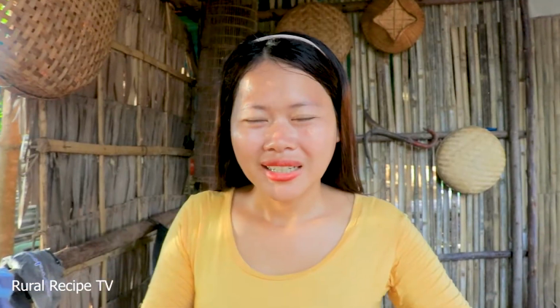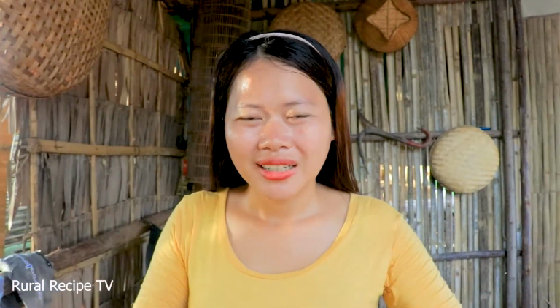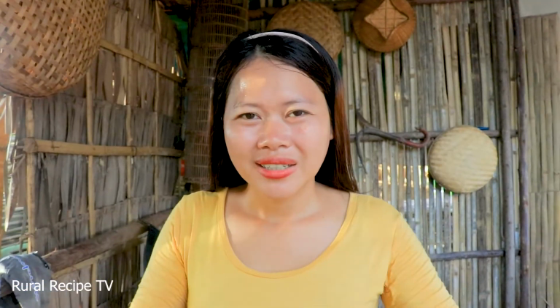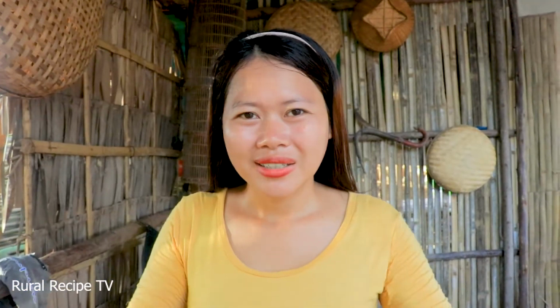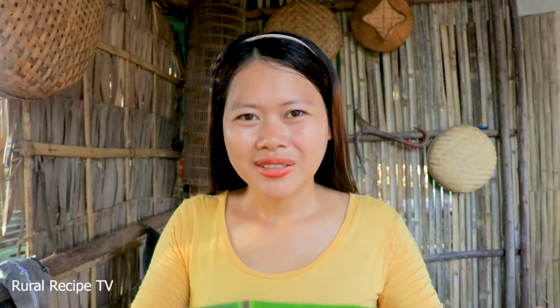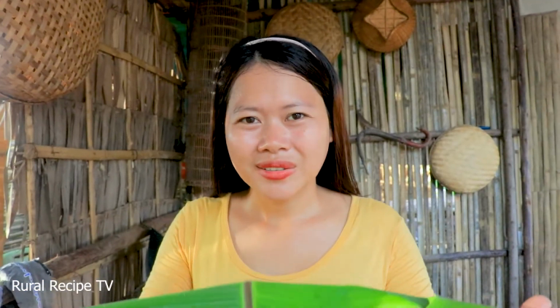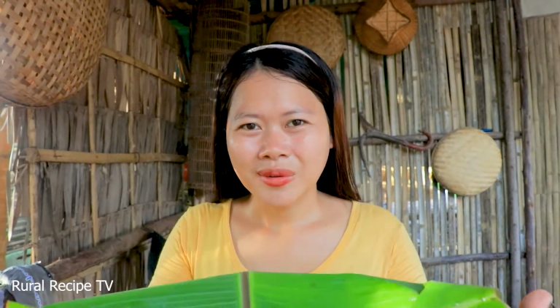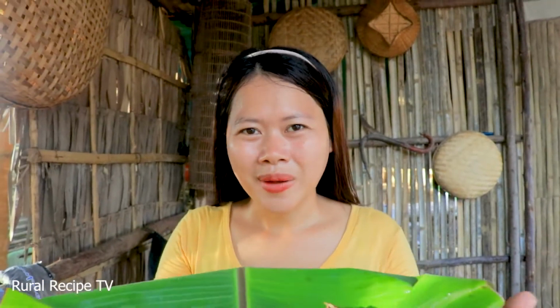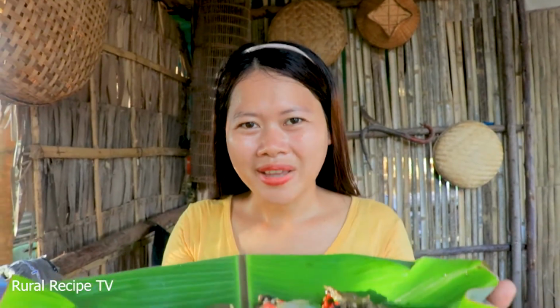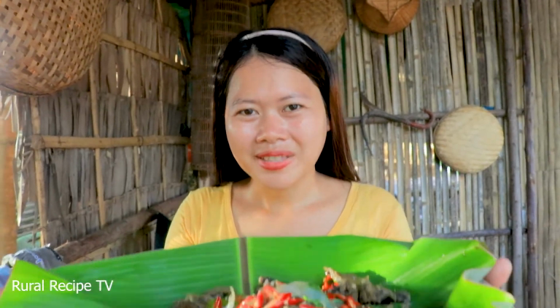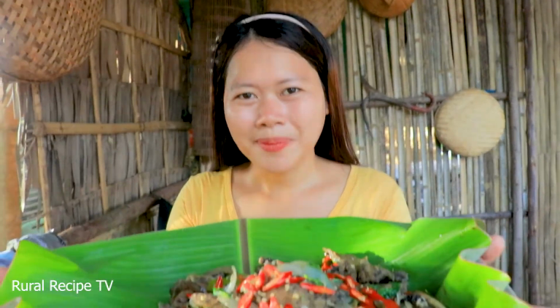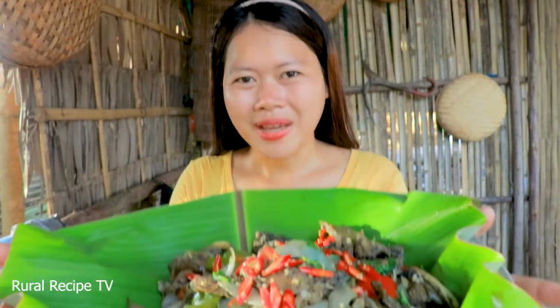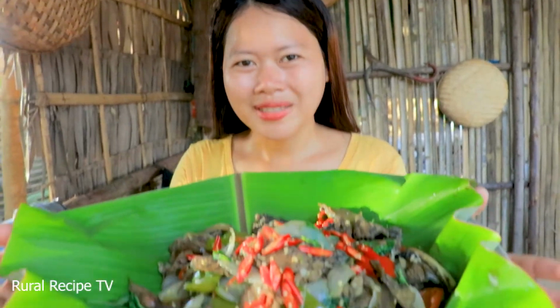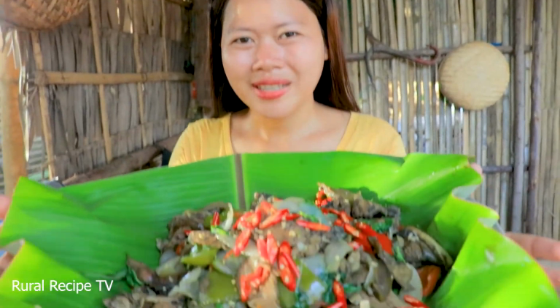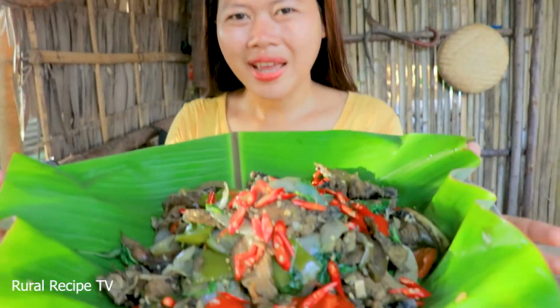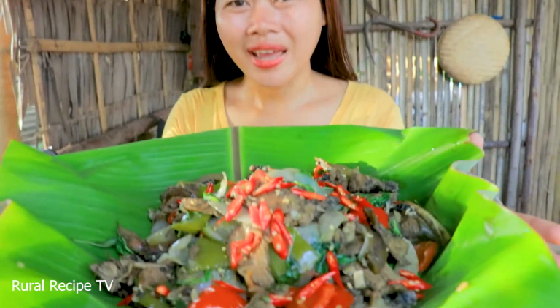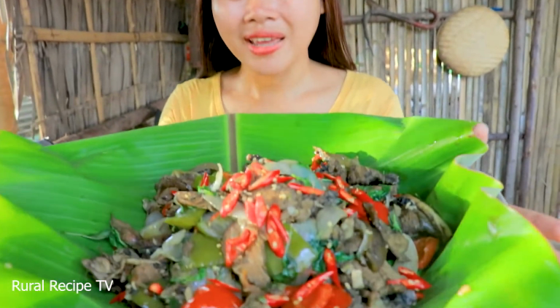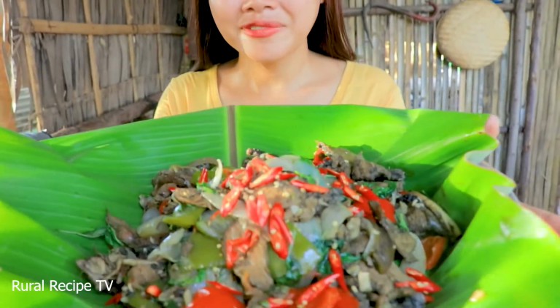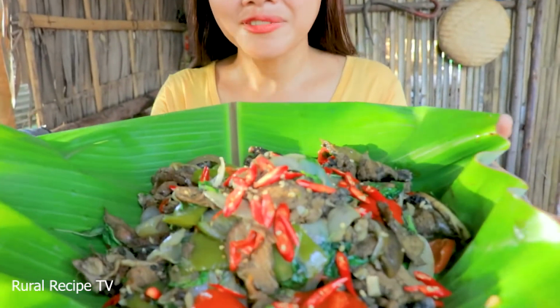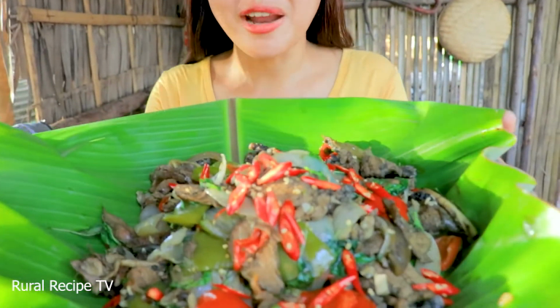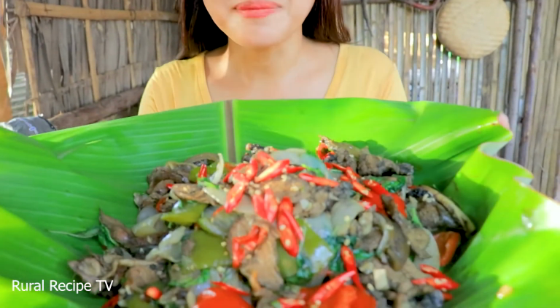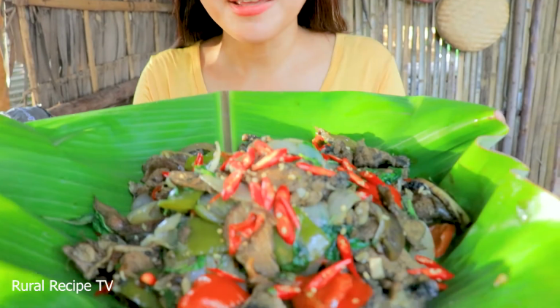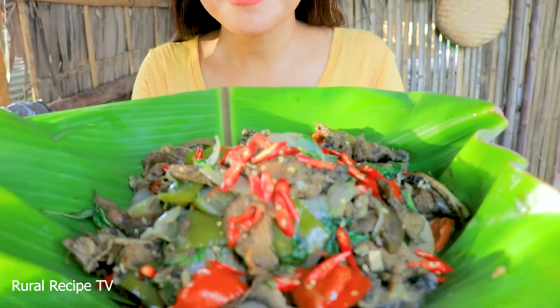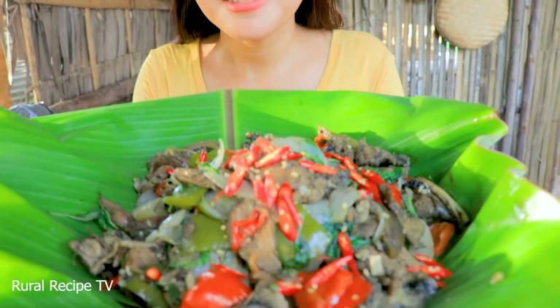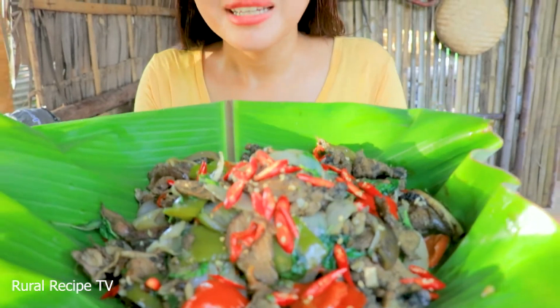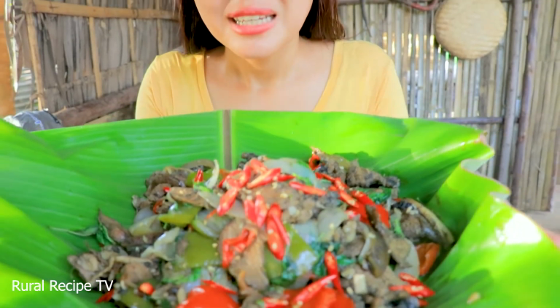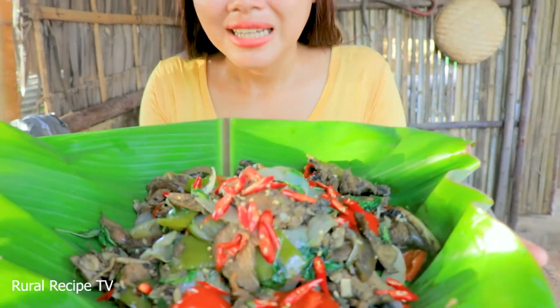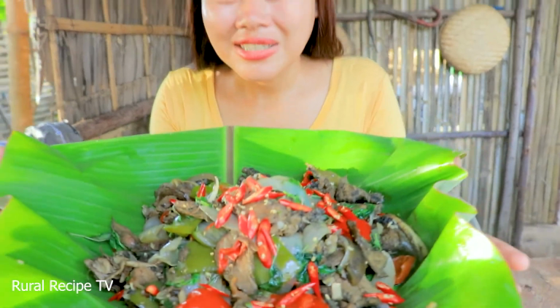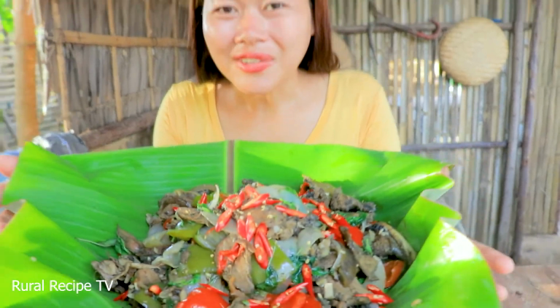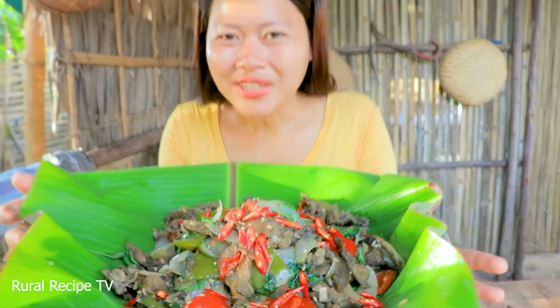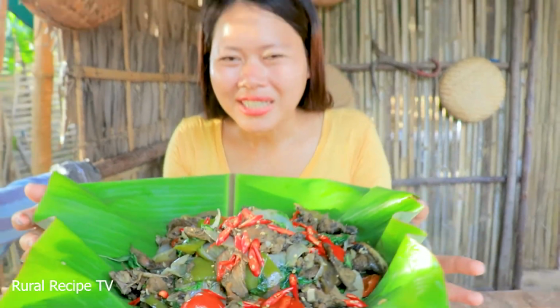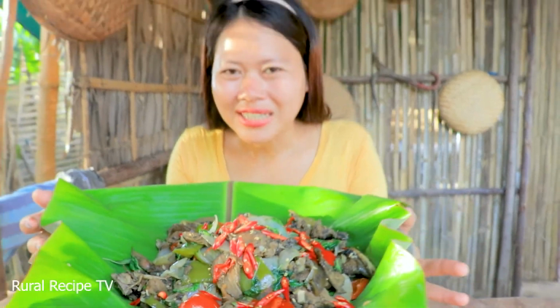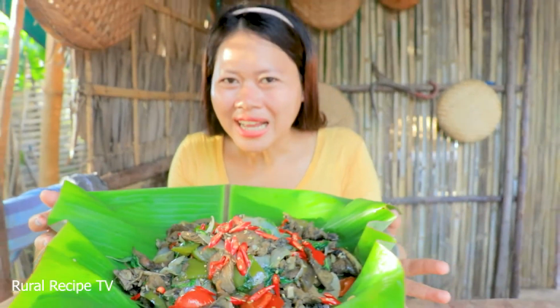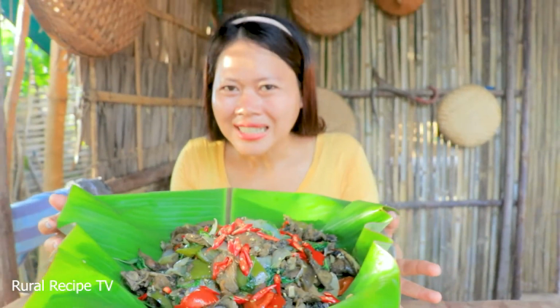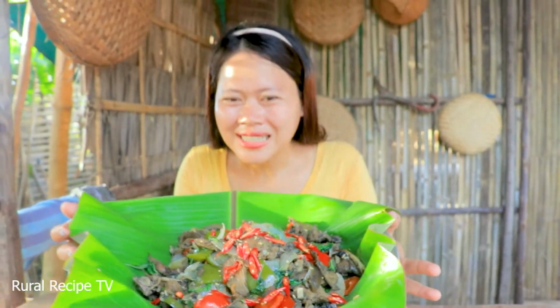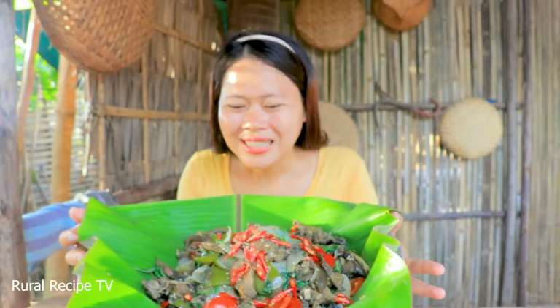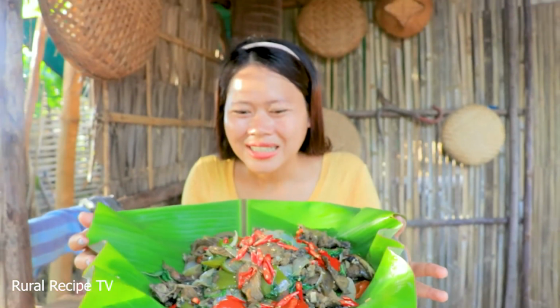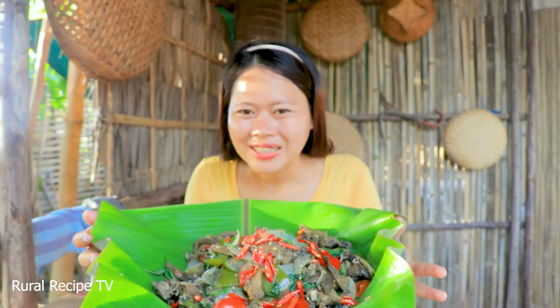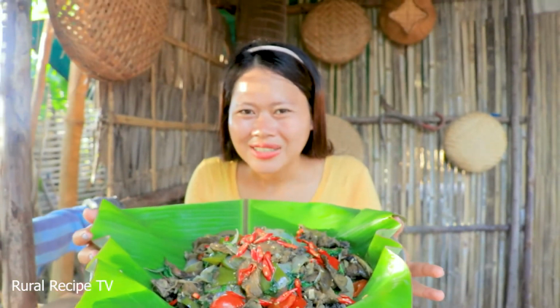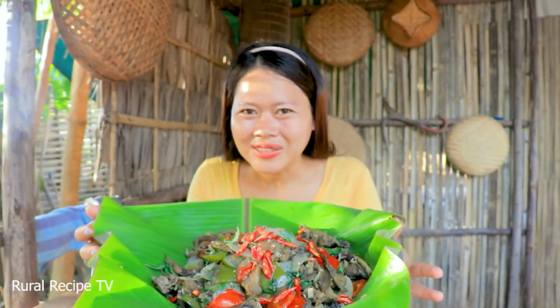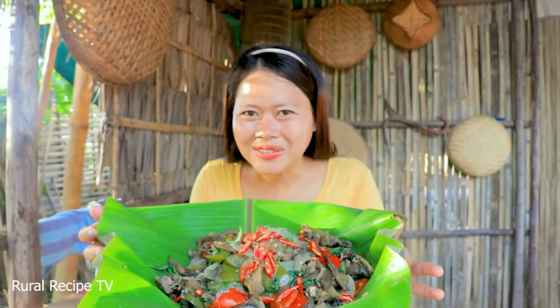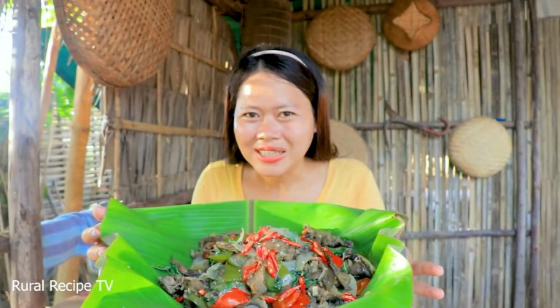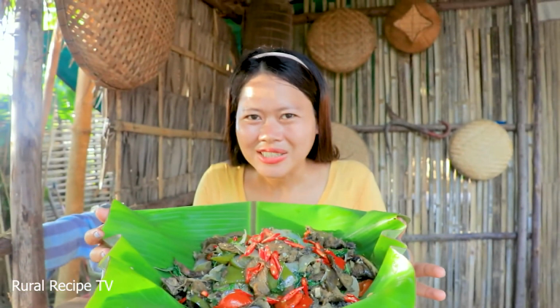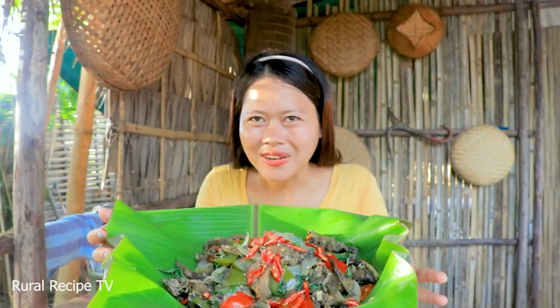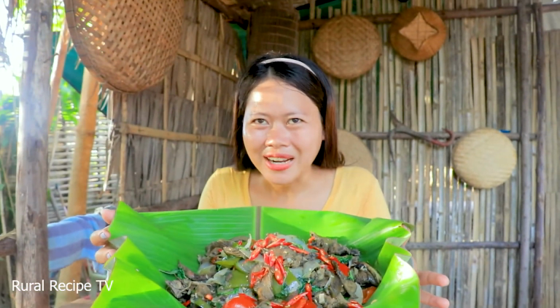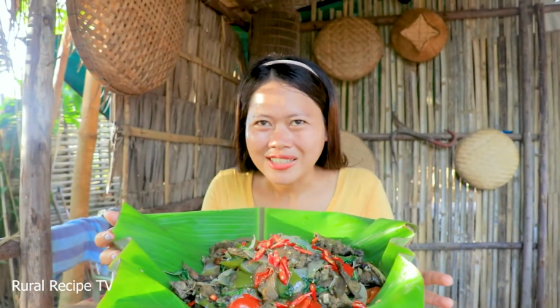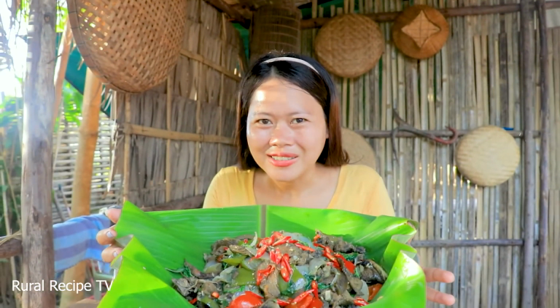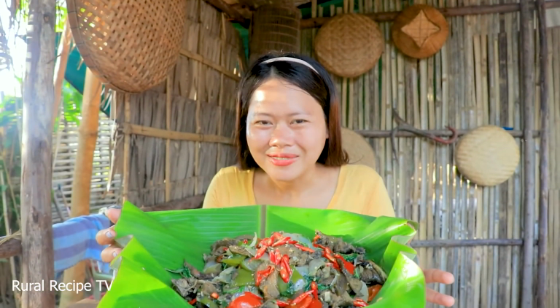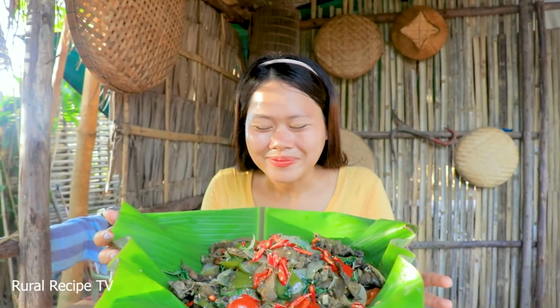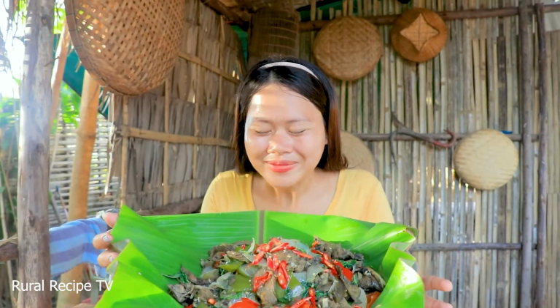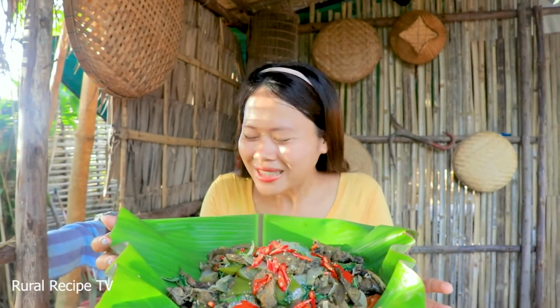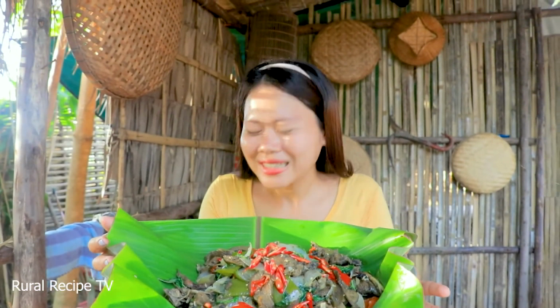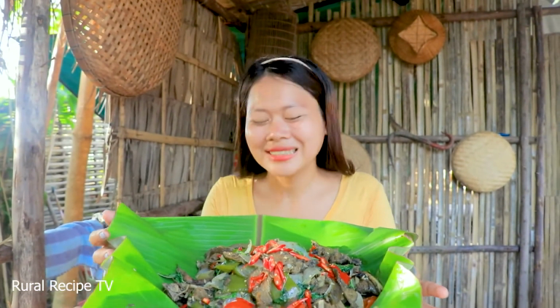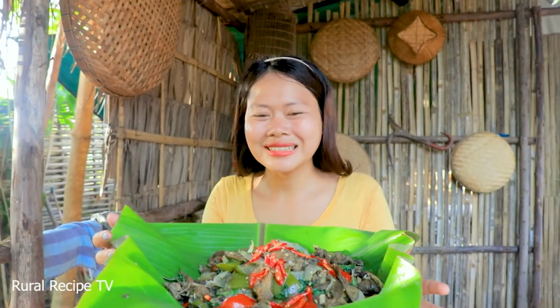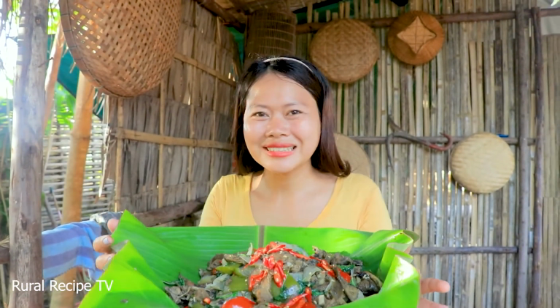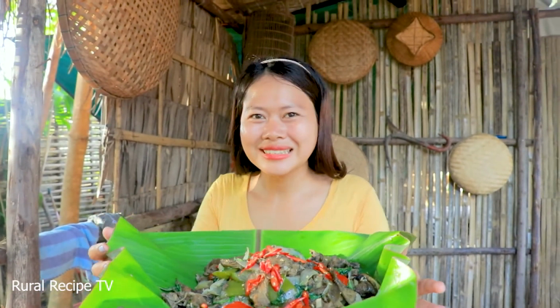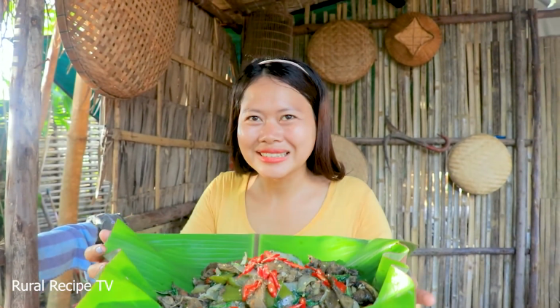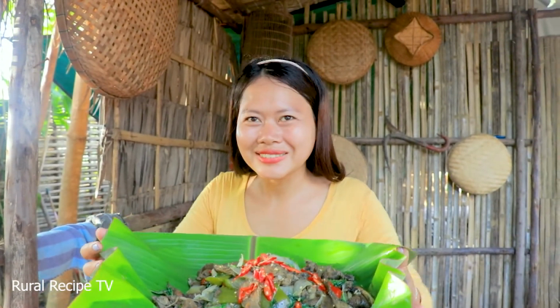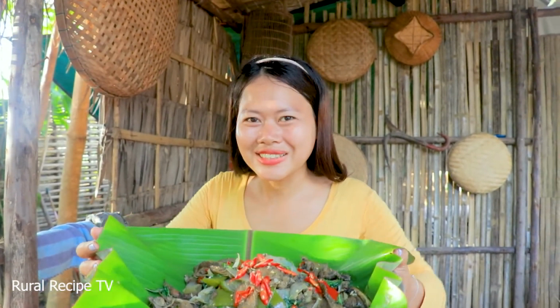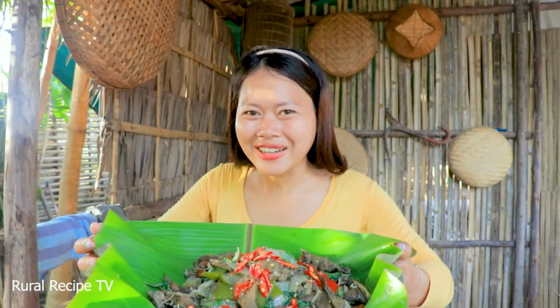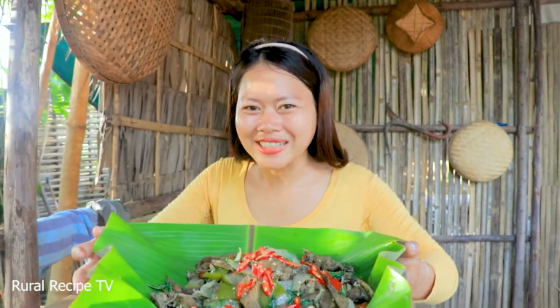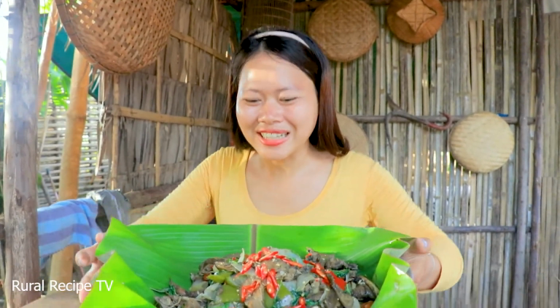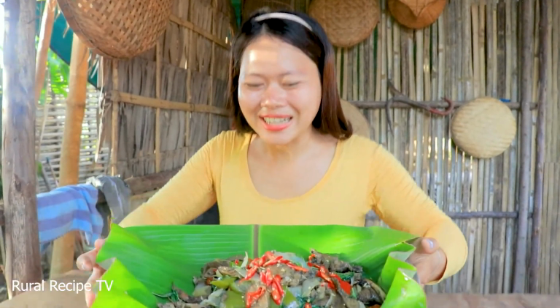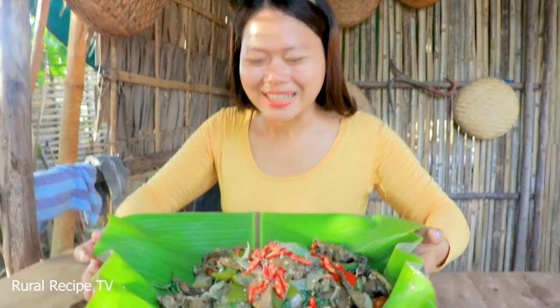So my spicy stir fry — okay, it's already done. So let's try it, let's try it together.